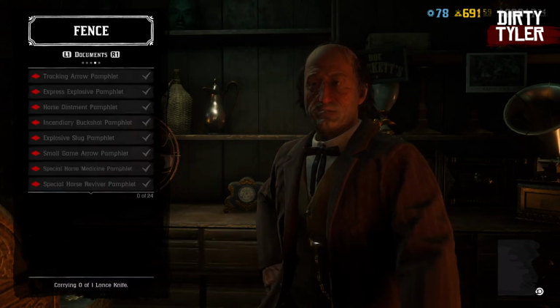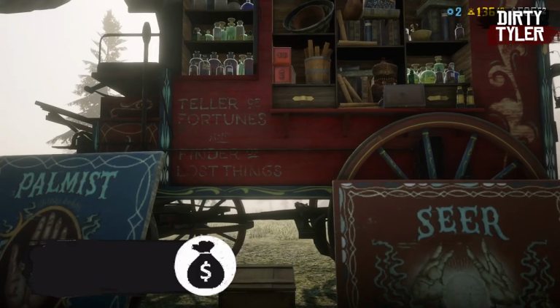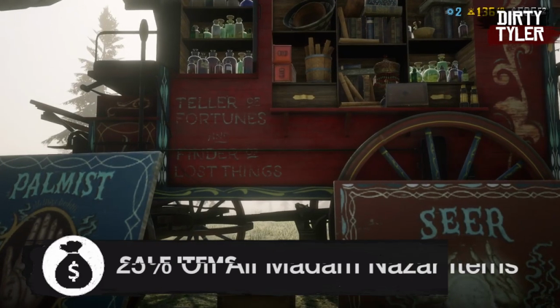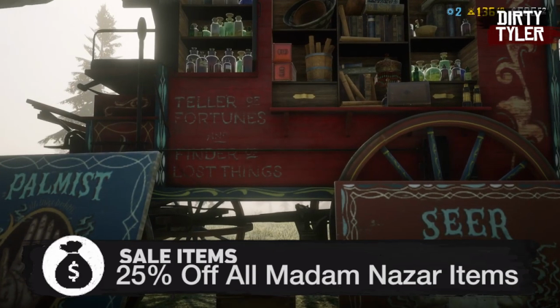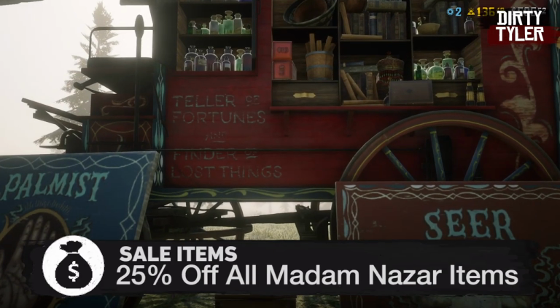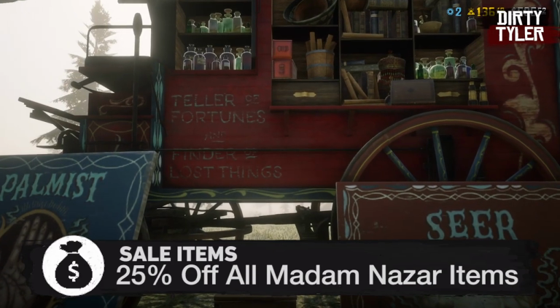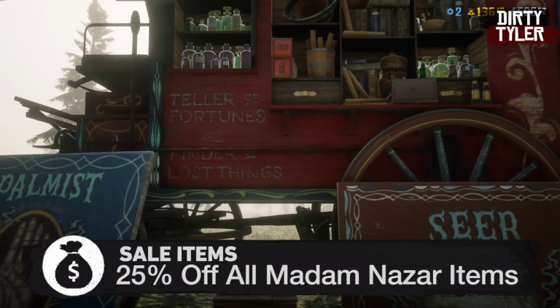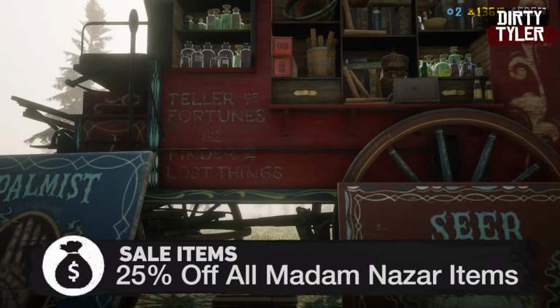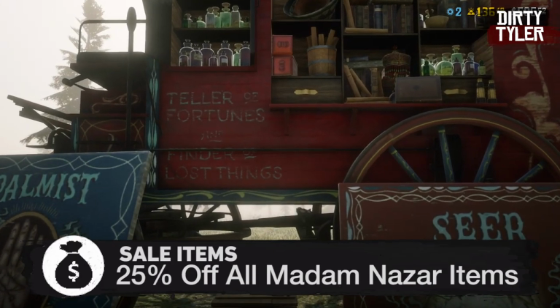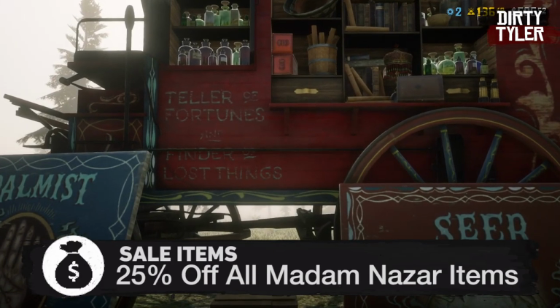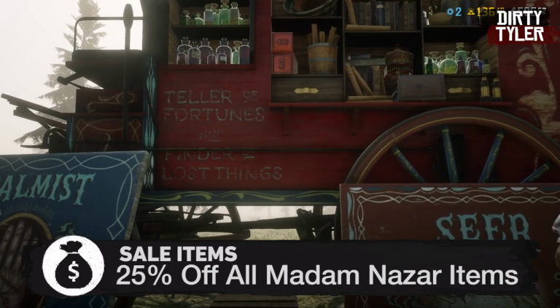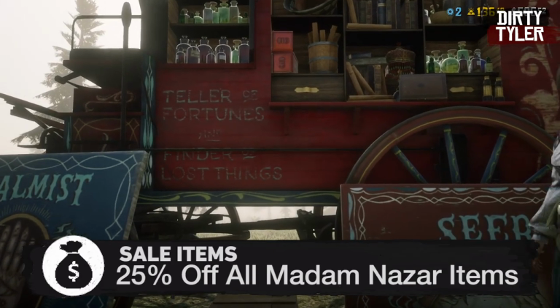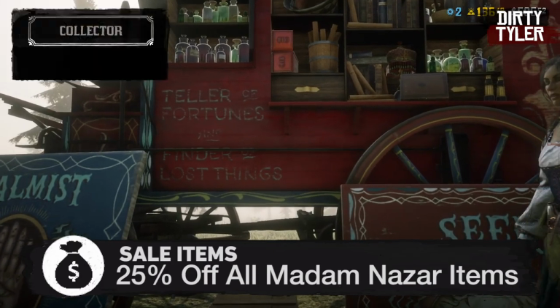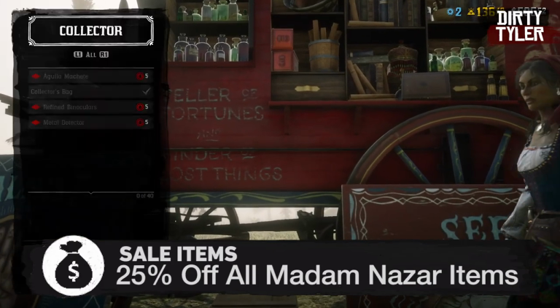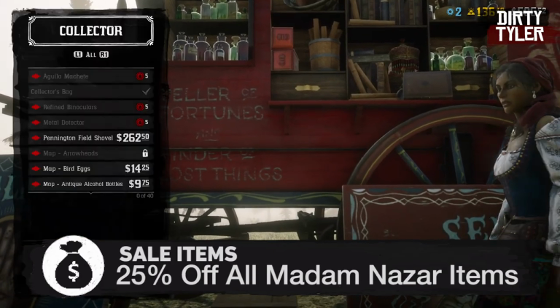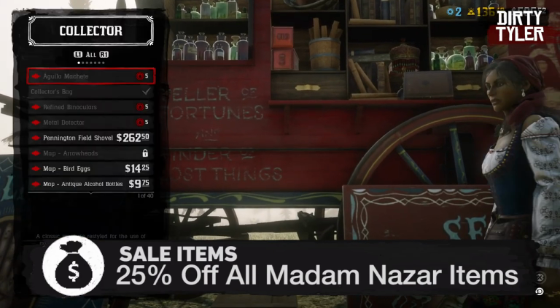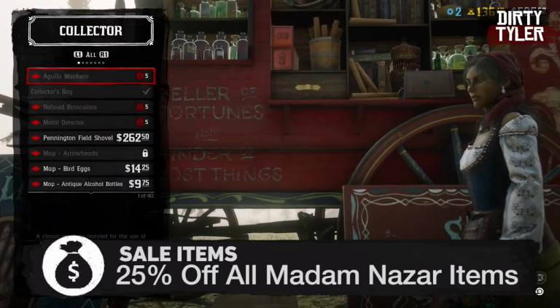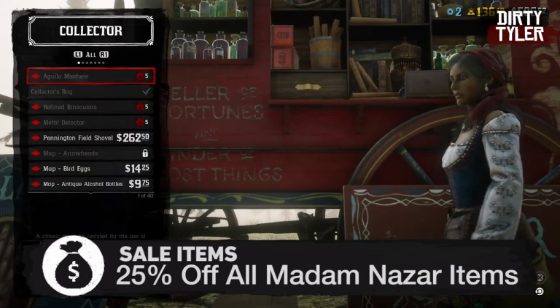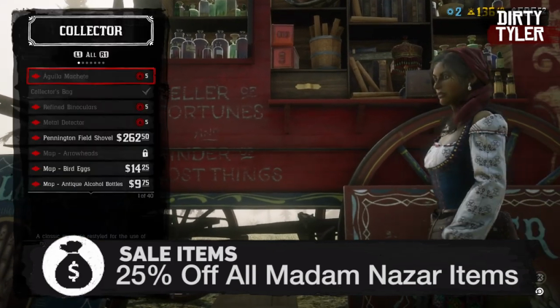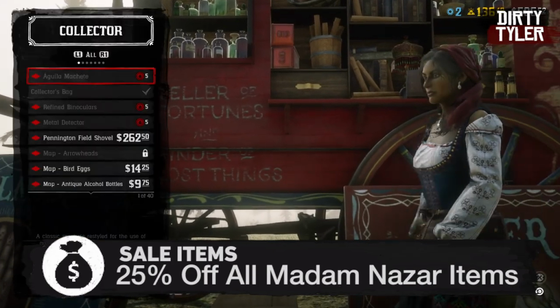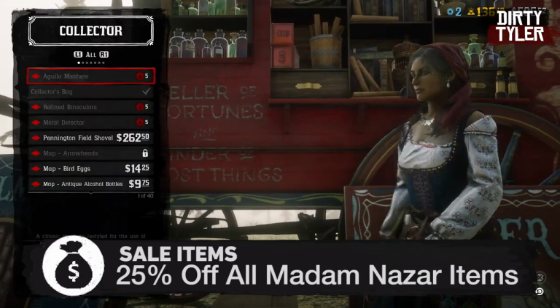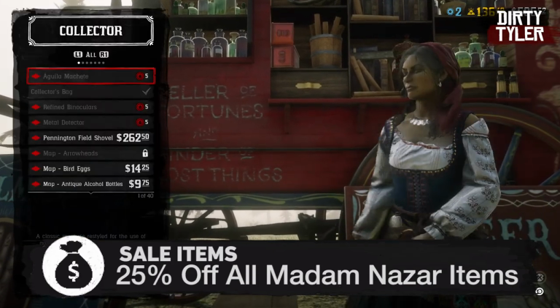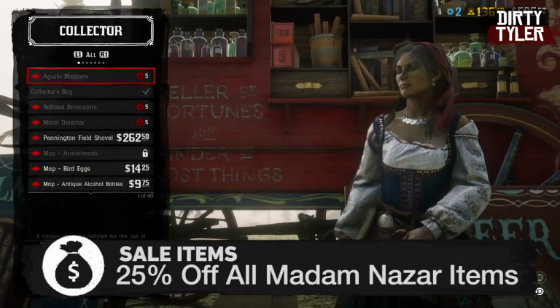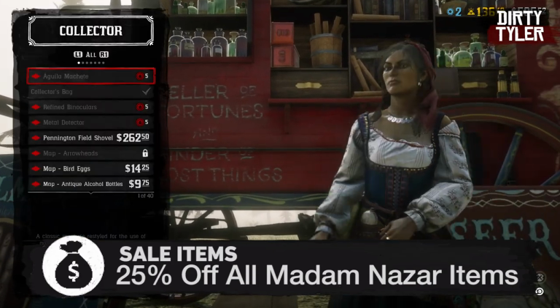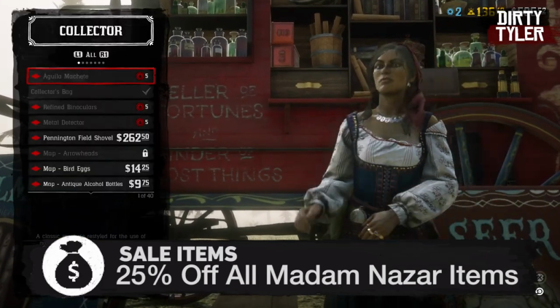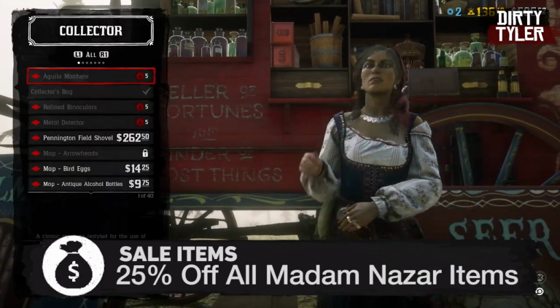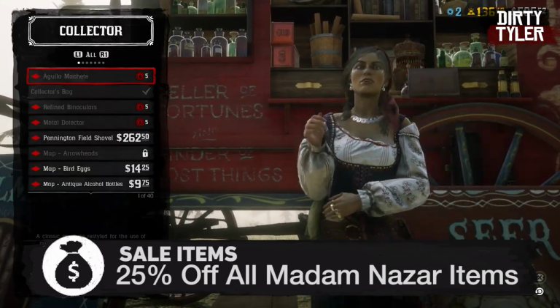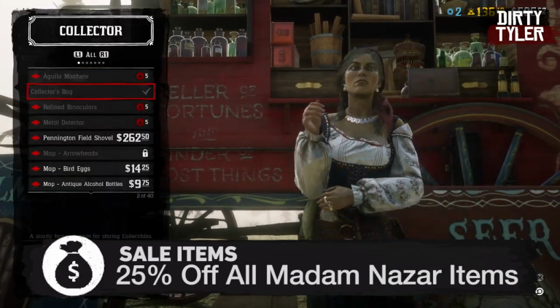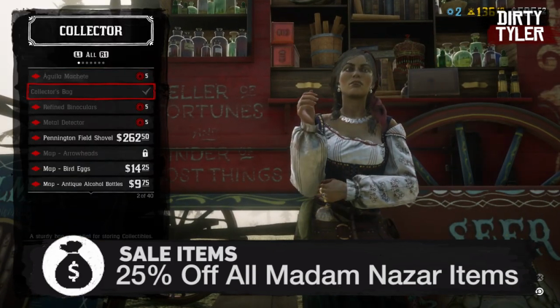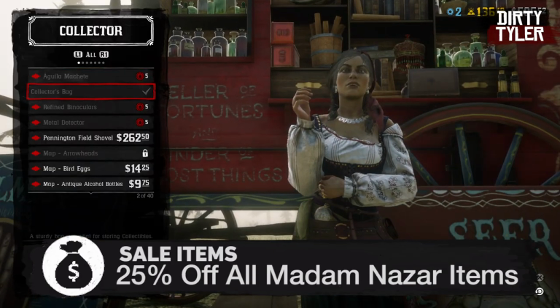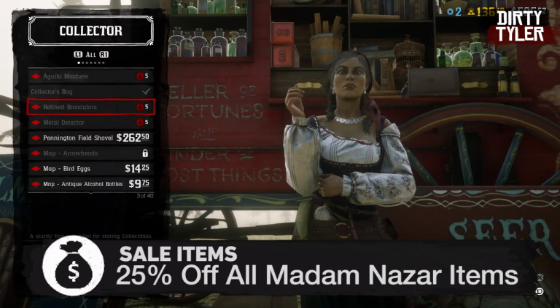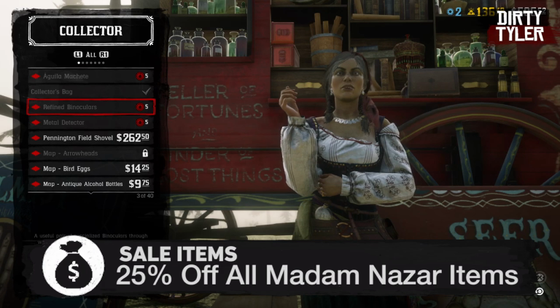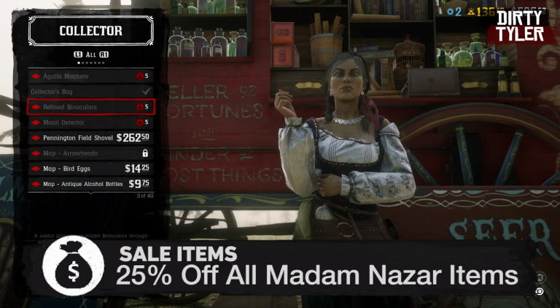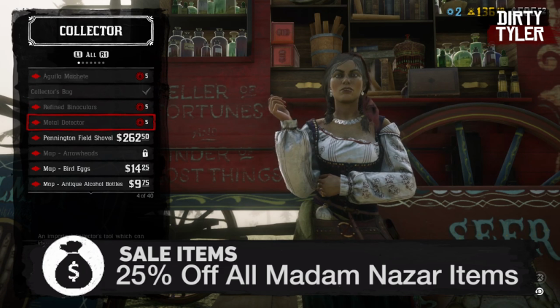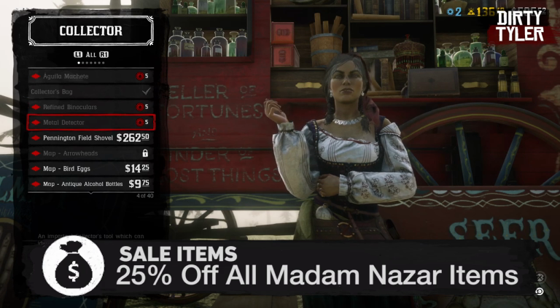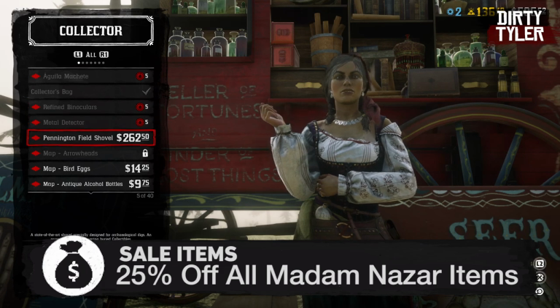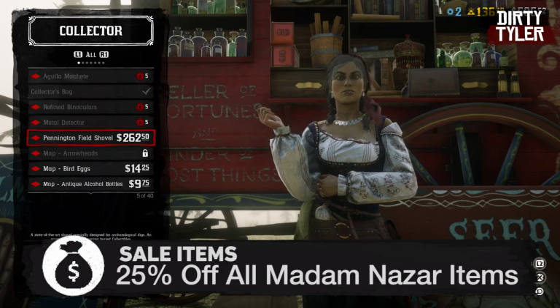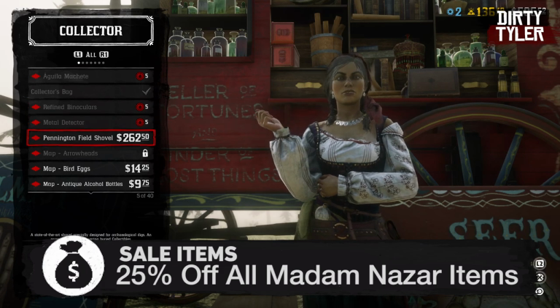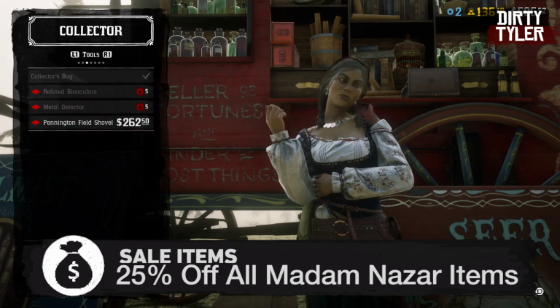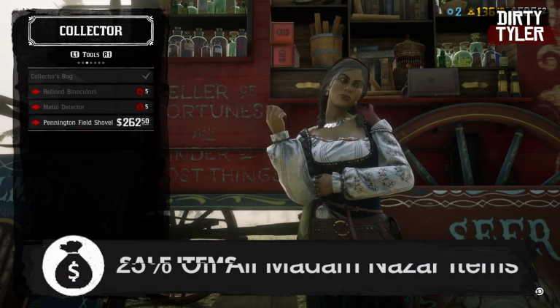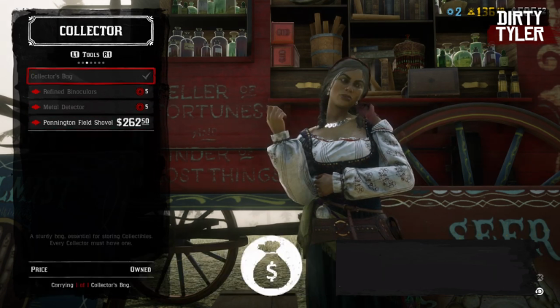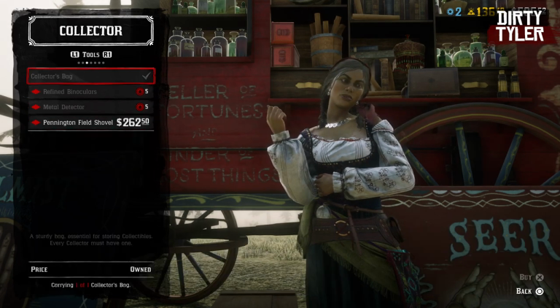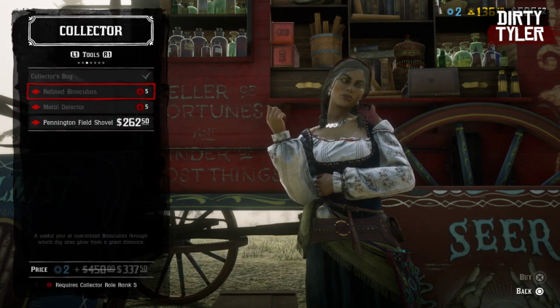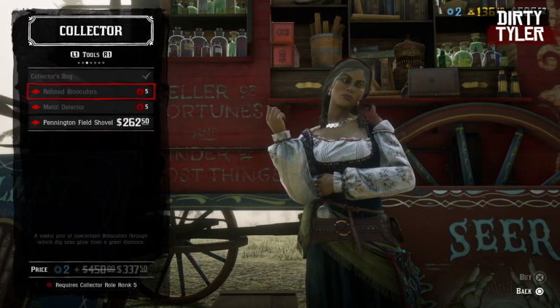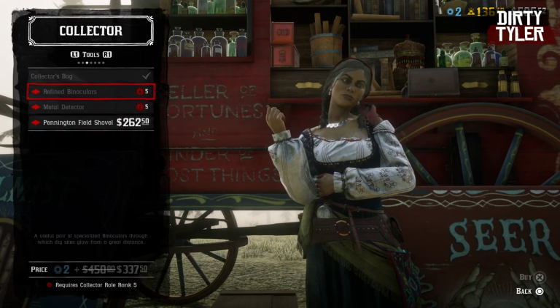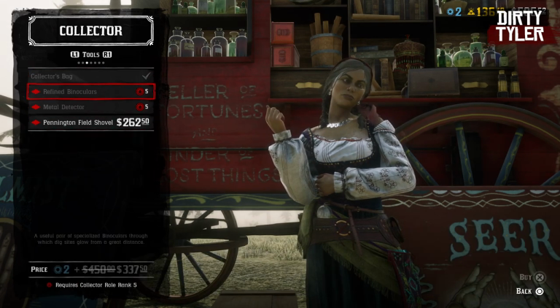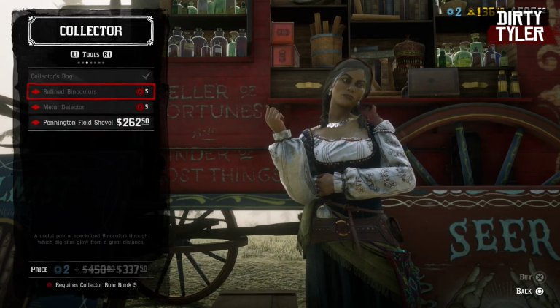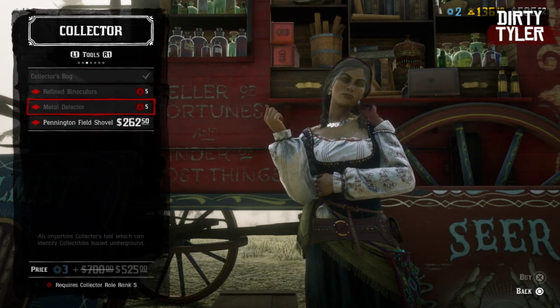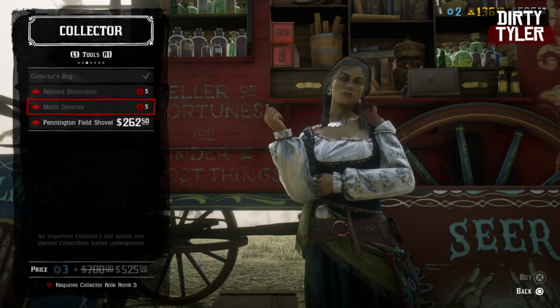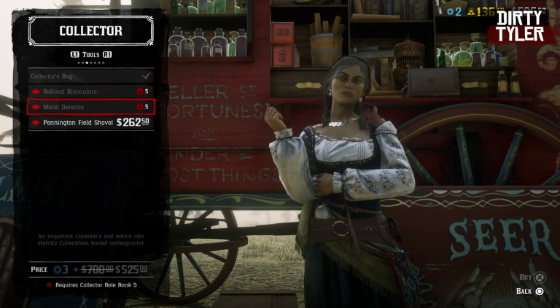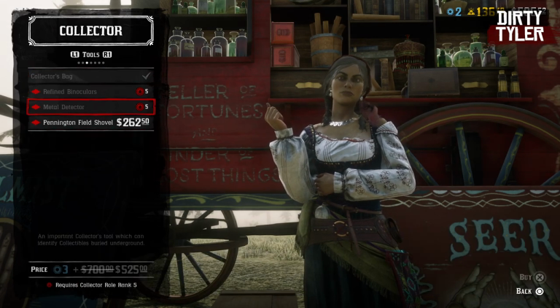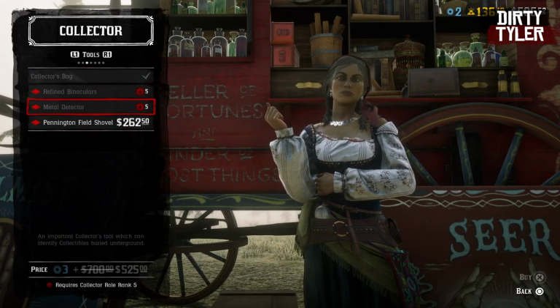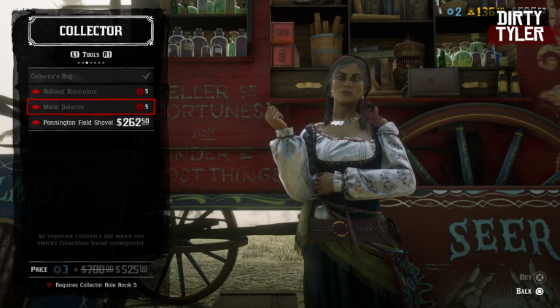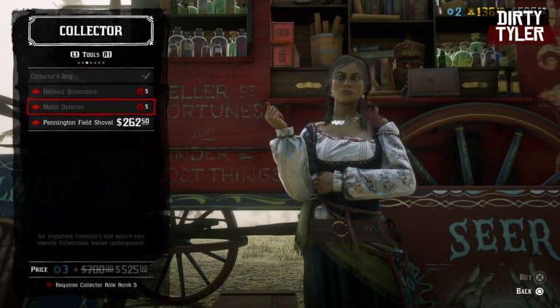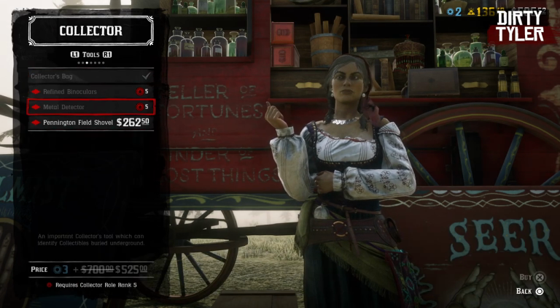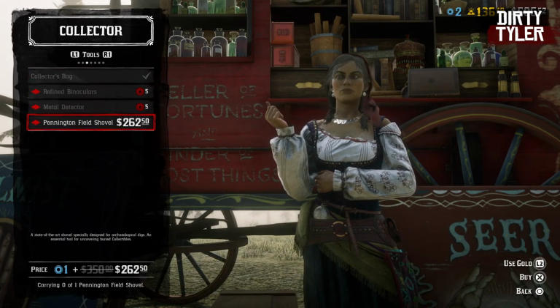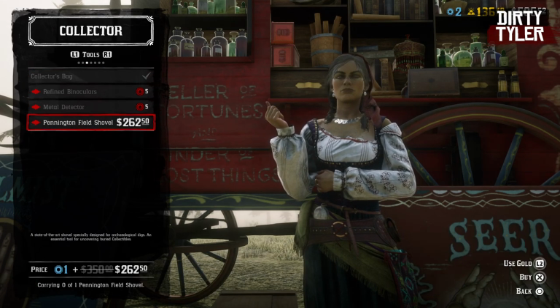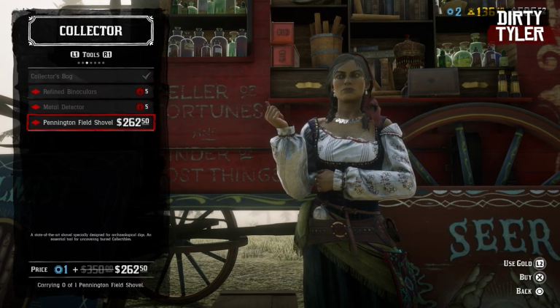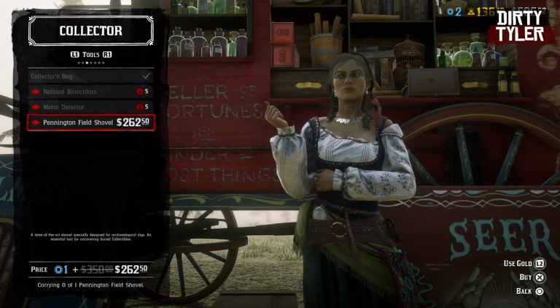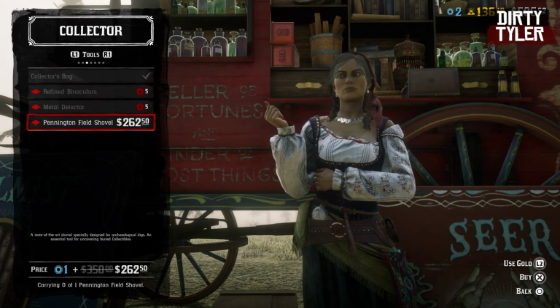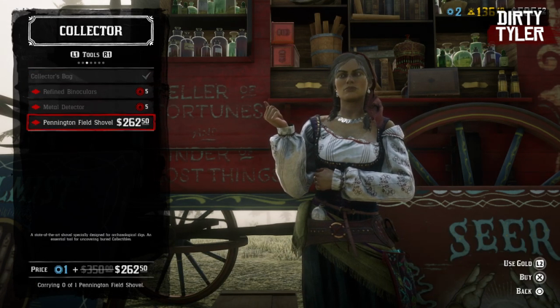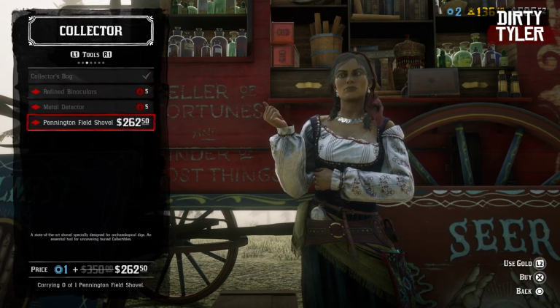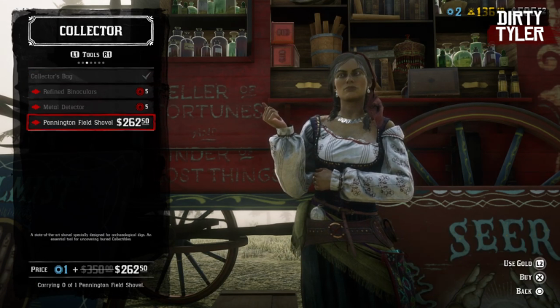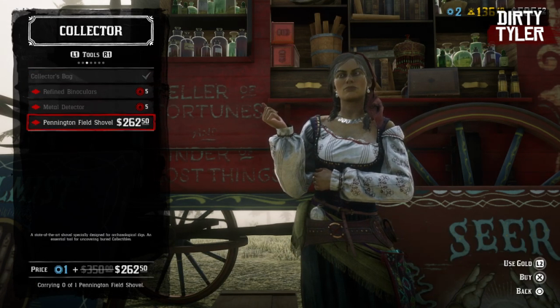There's also 25% off all Madame Nazare items this week, so if you haven't already, I would highly recommend picking up the shovel and the metal detector.